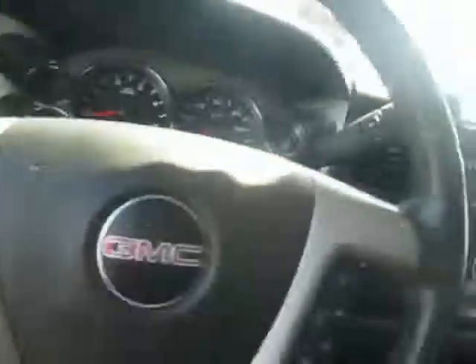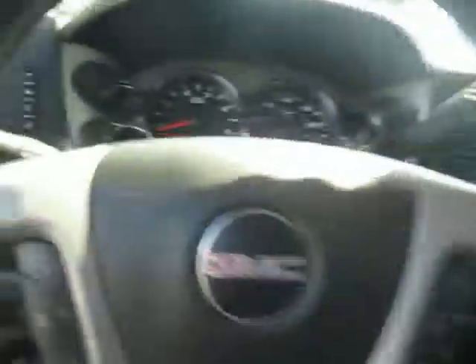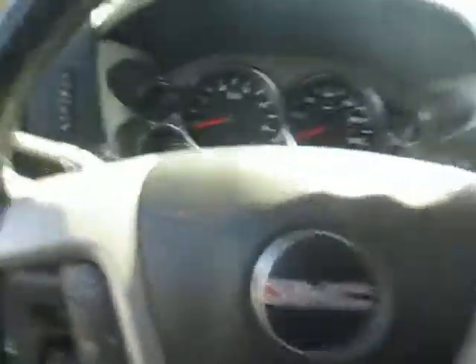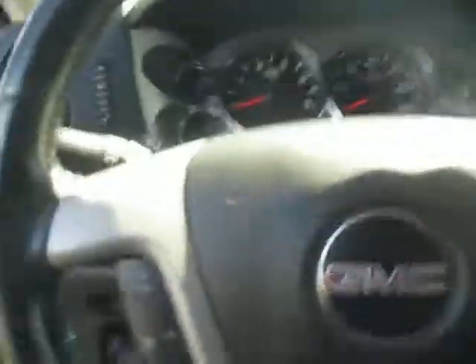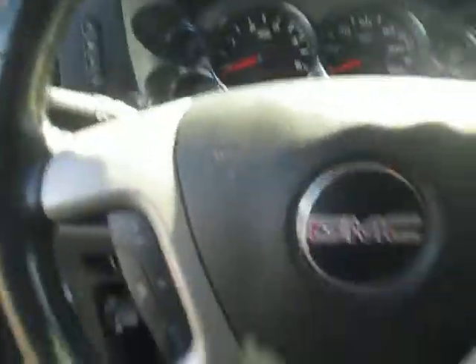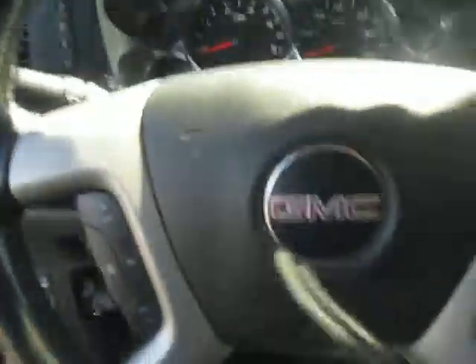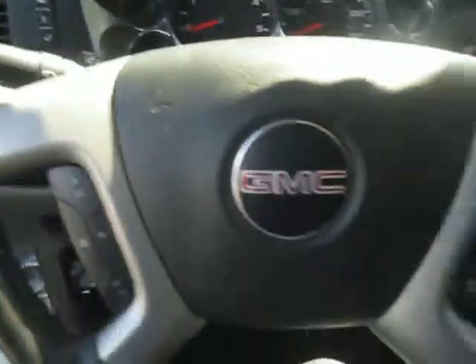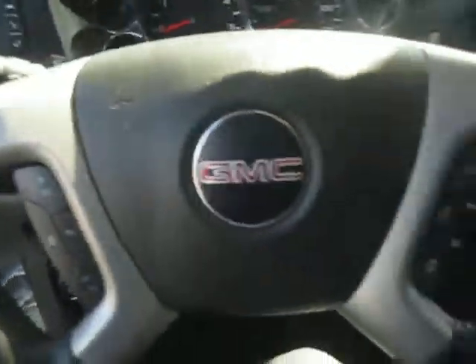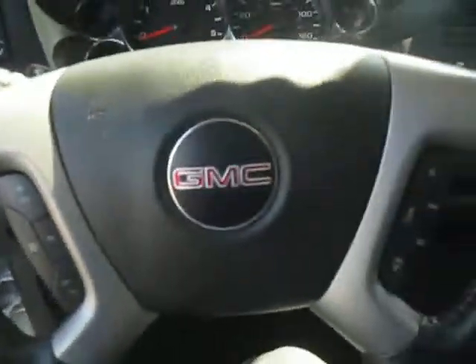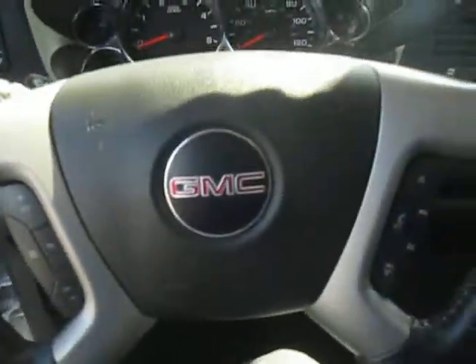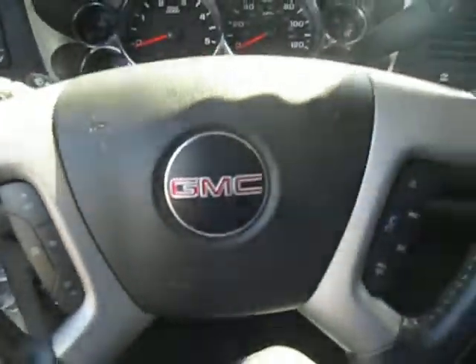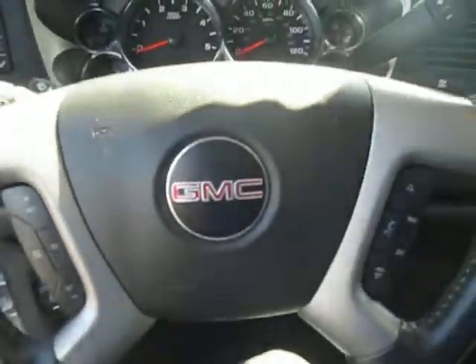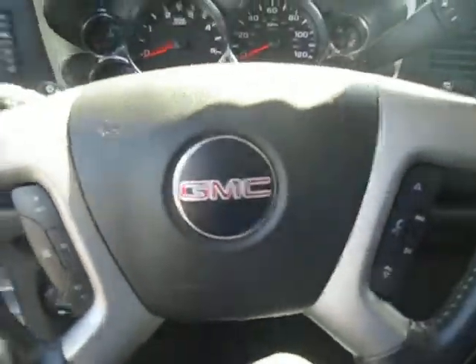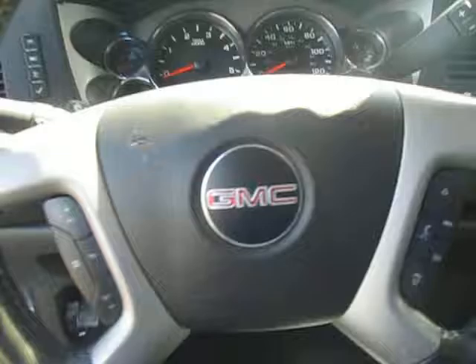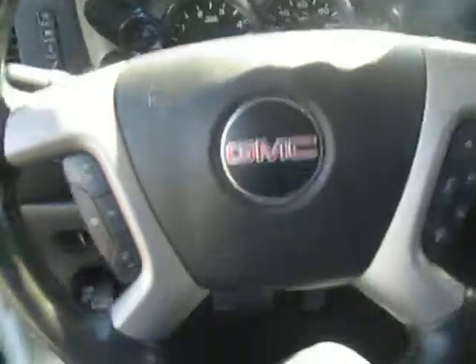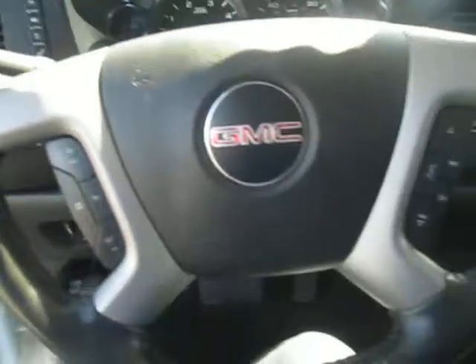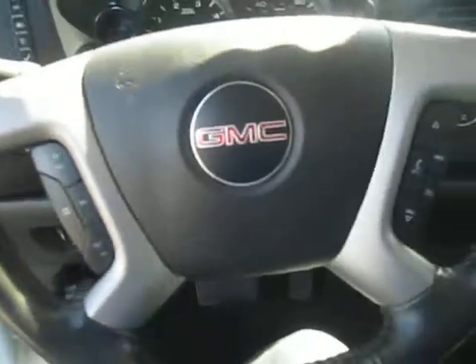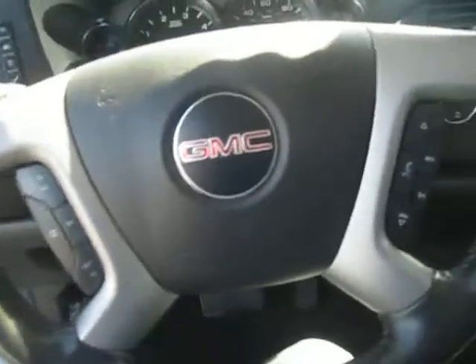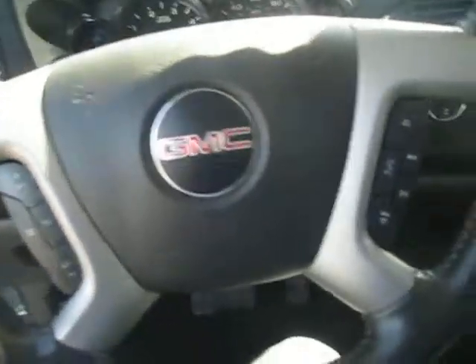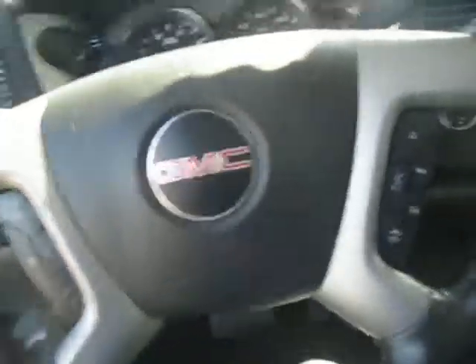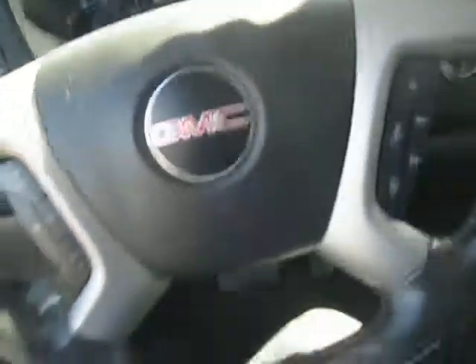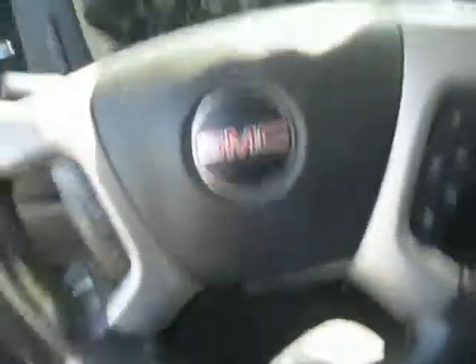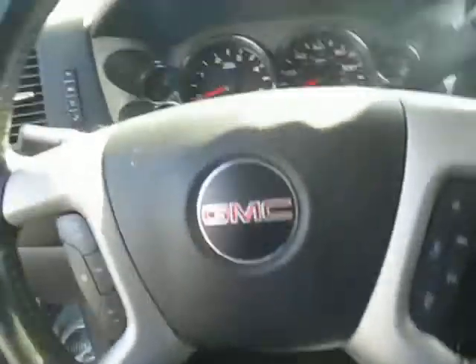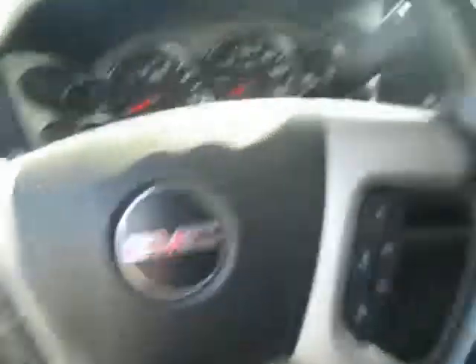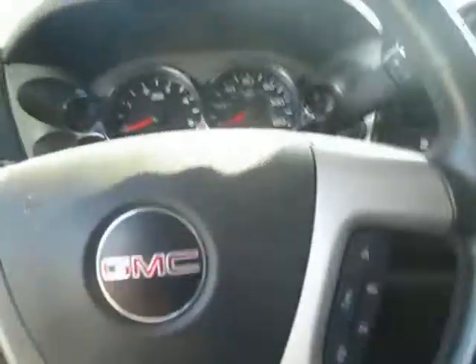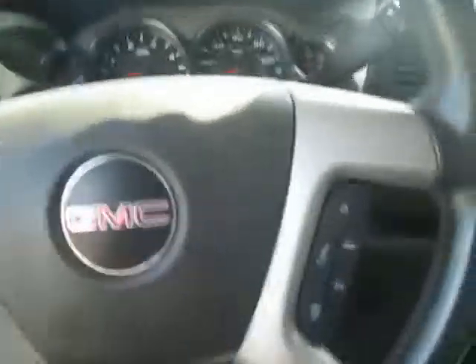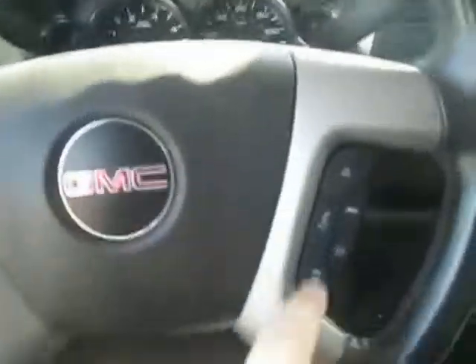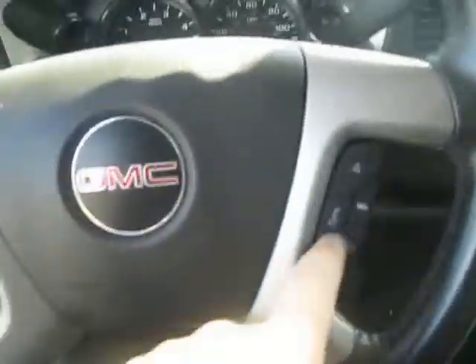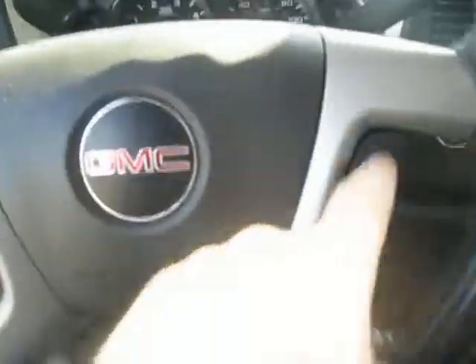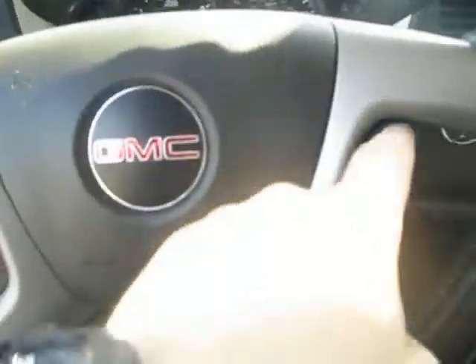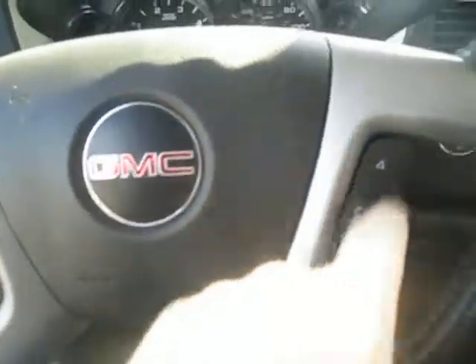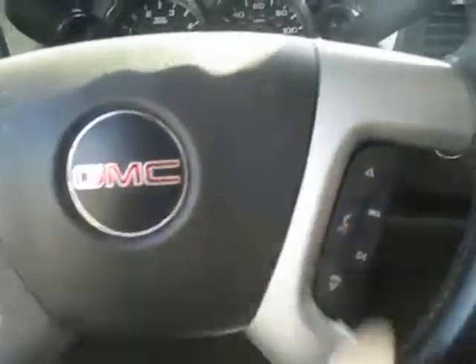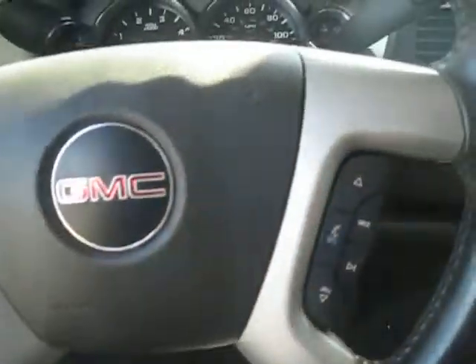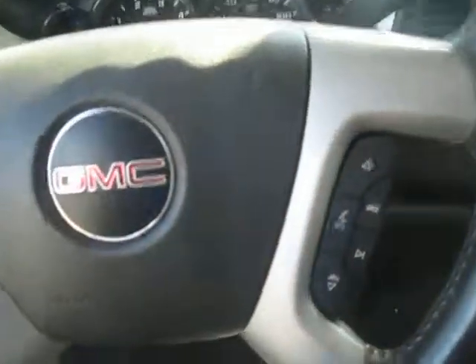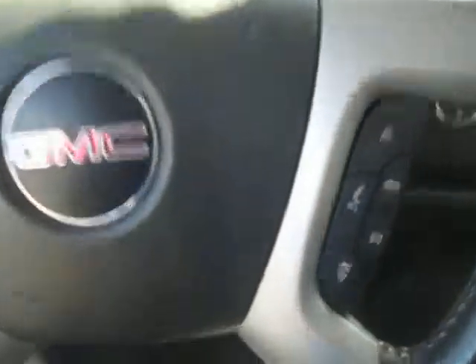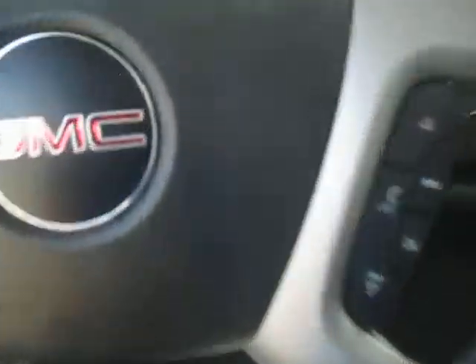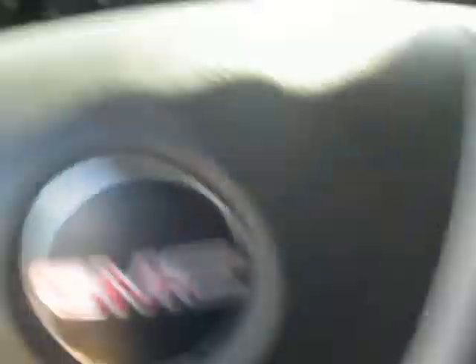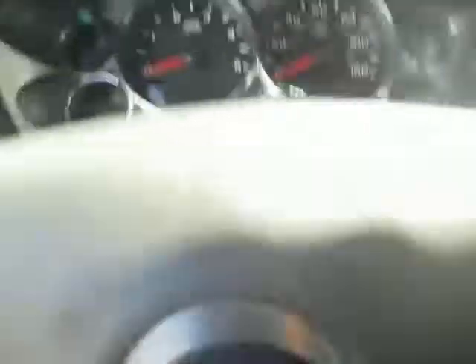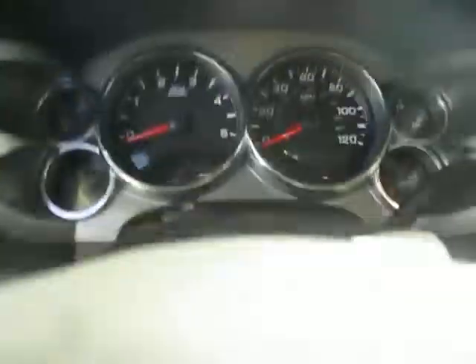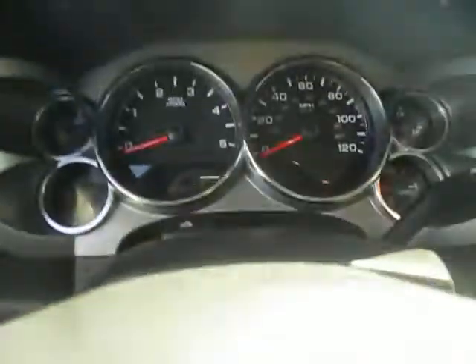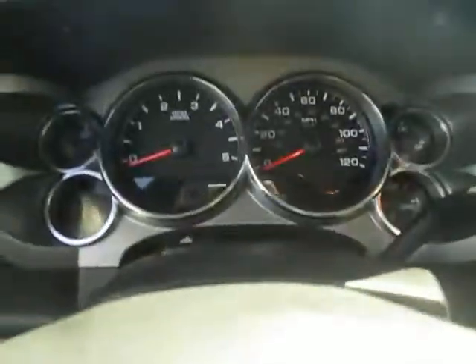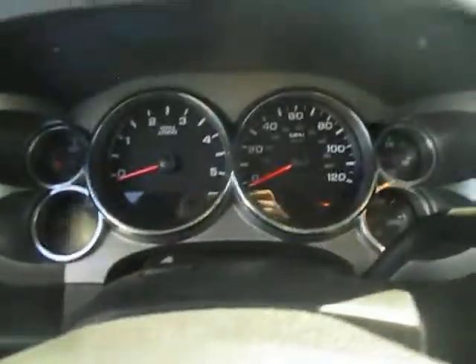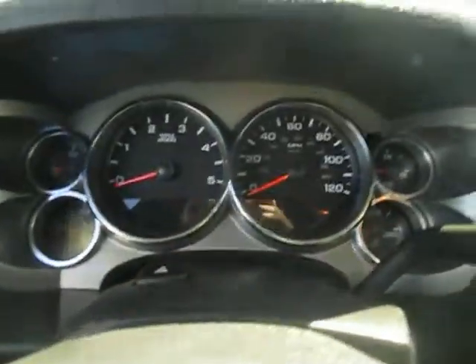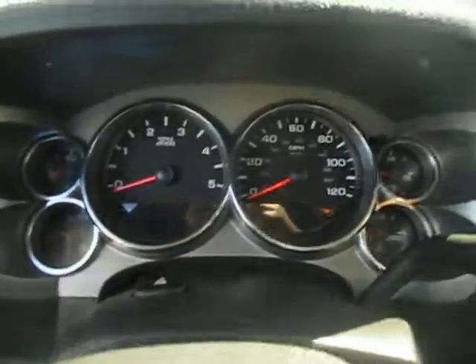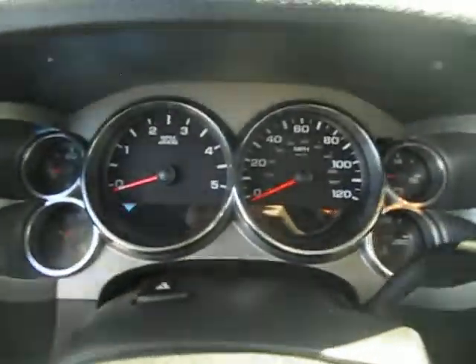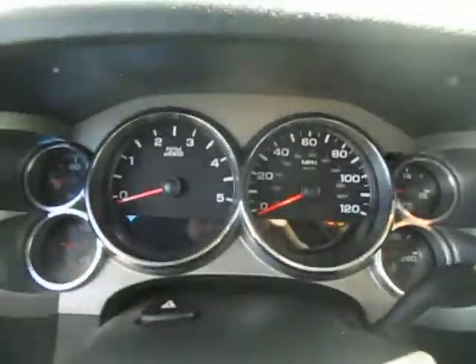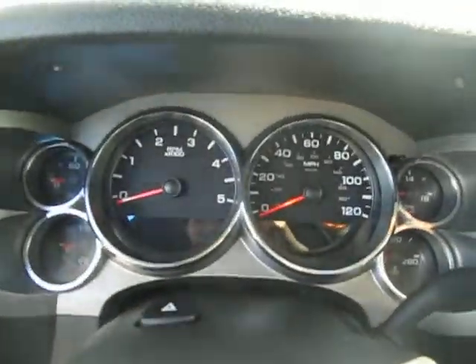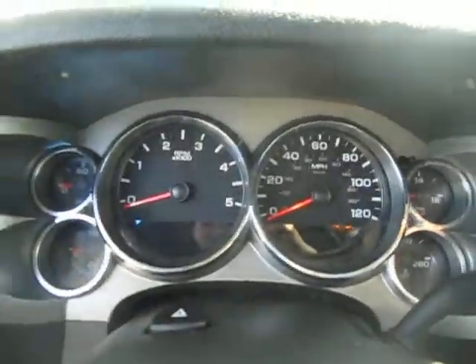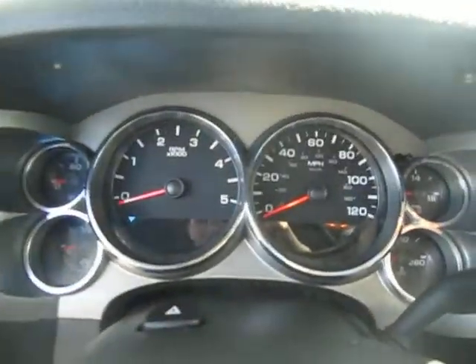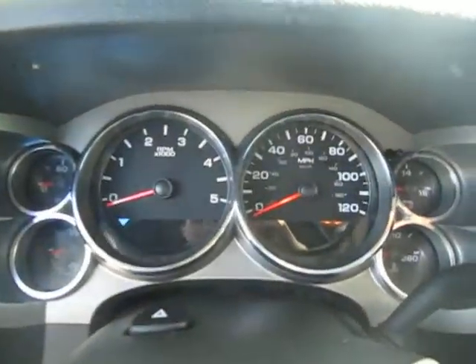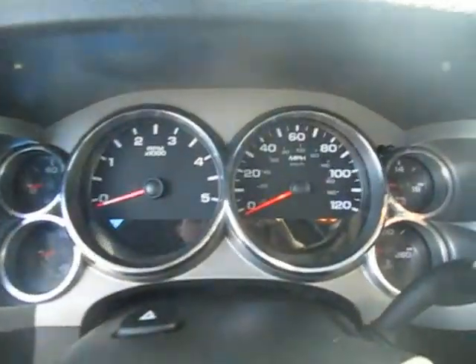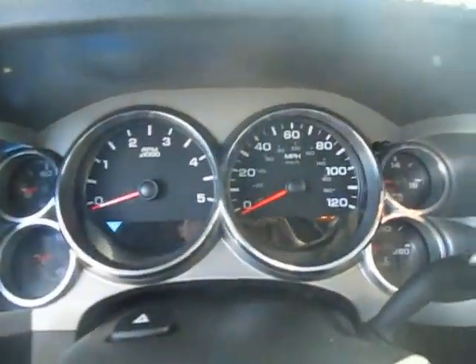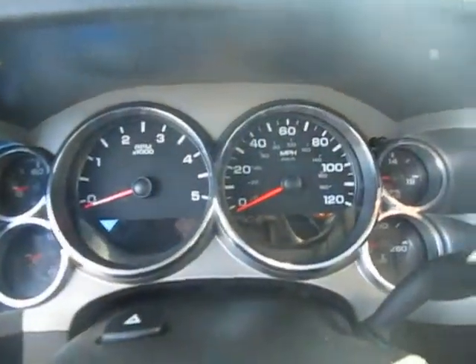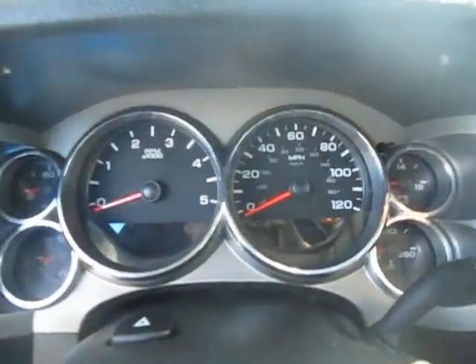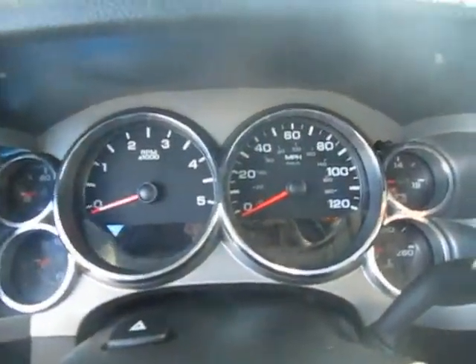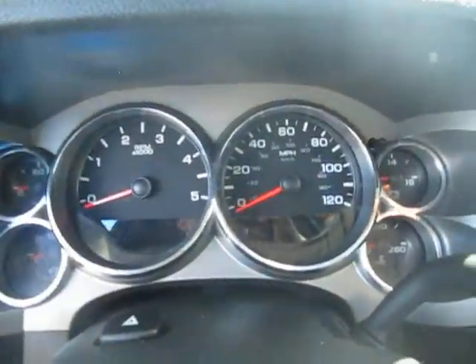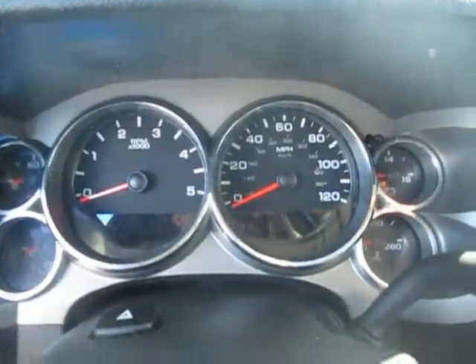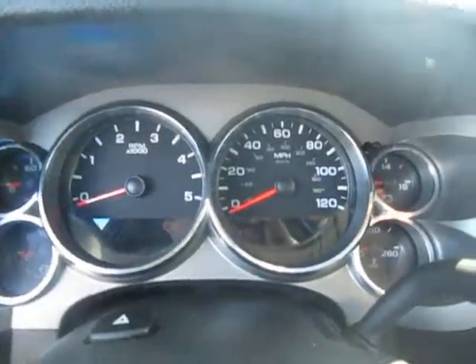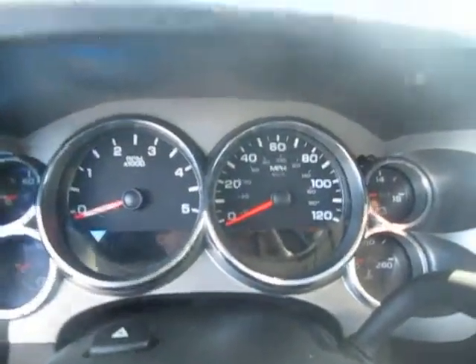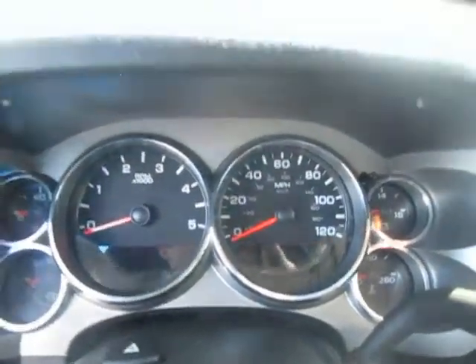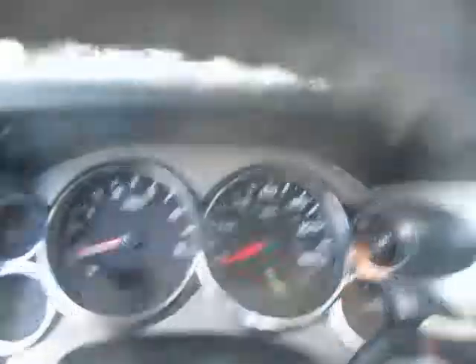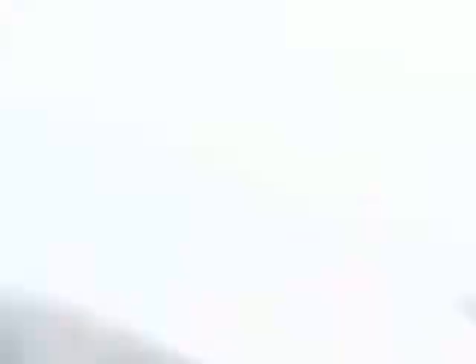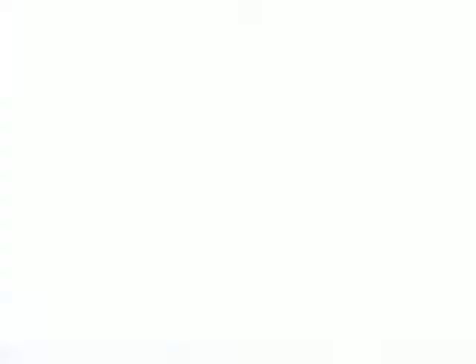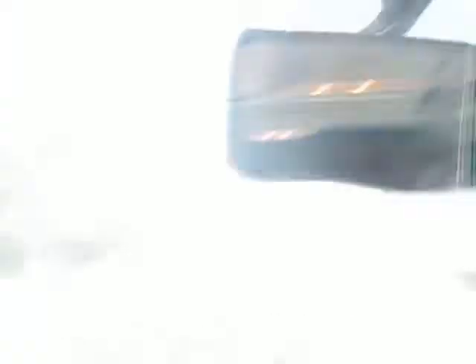Left and right side of the steering wheel we have our cruise control and our control for the Bluetooth and source for the radio. Standard instrument clusters and info center down center.